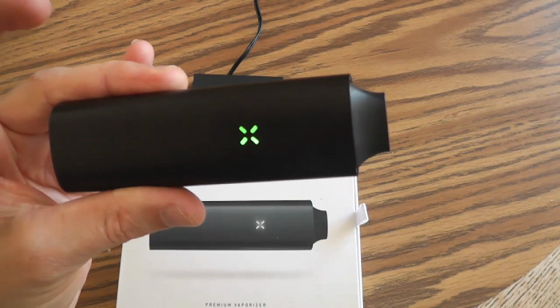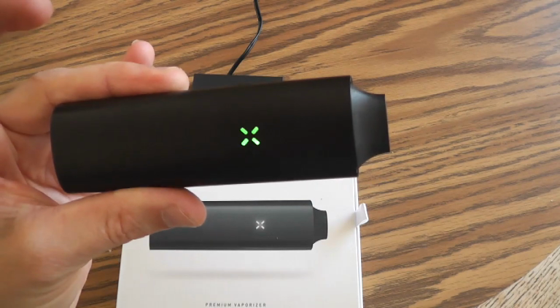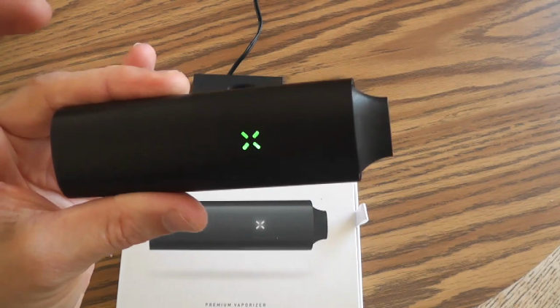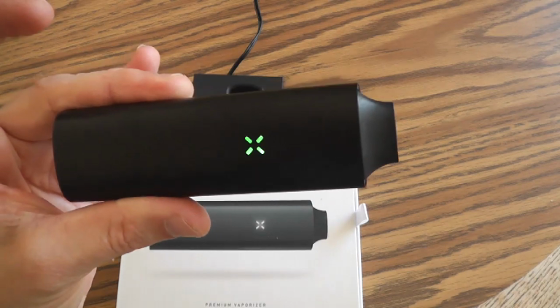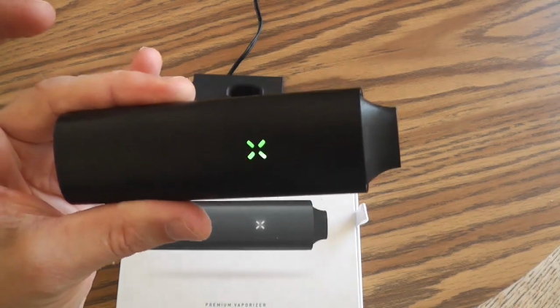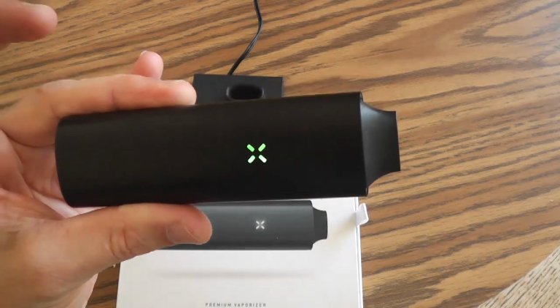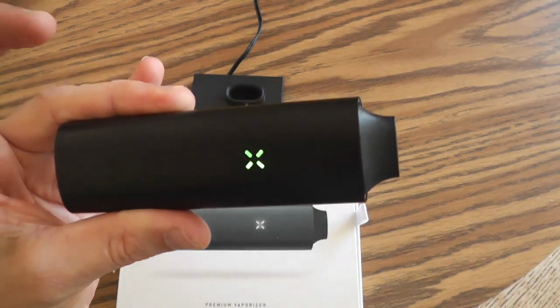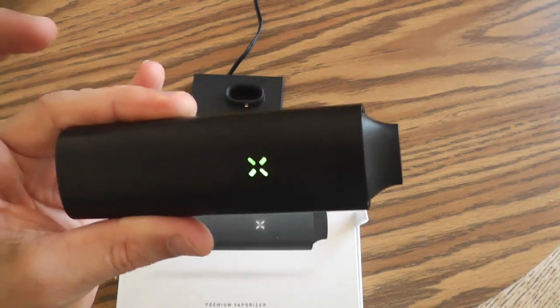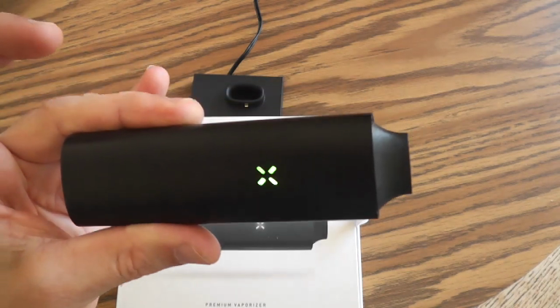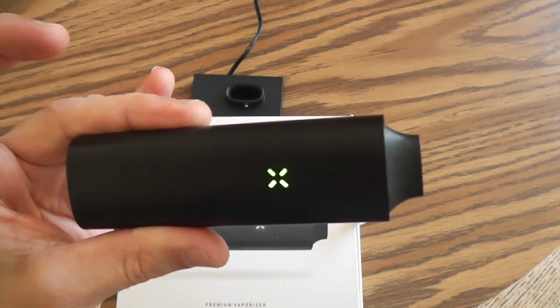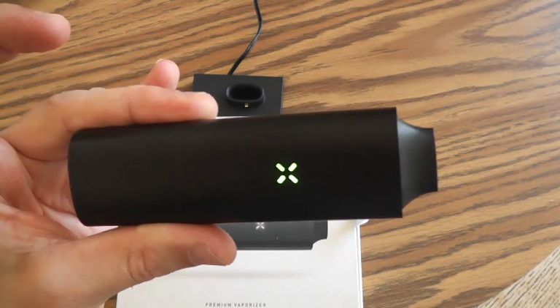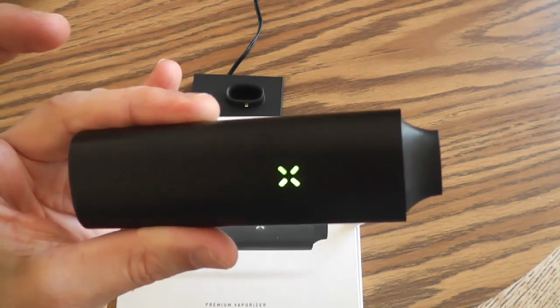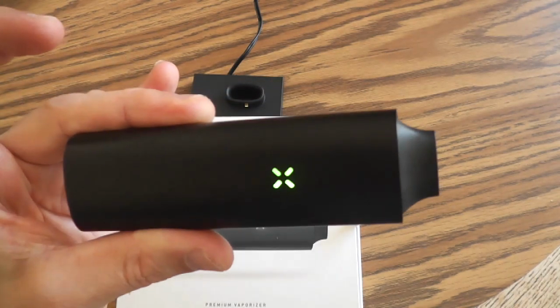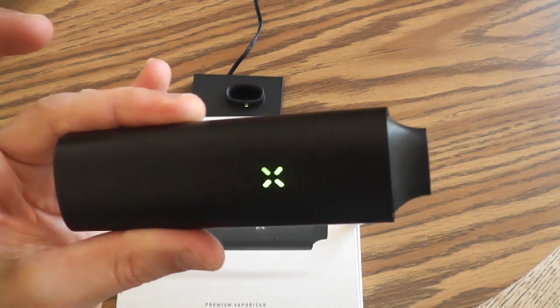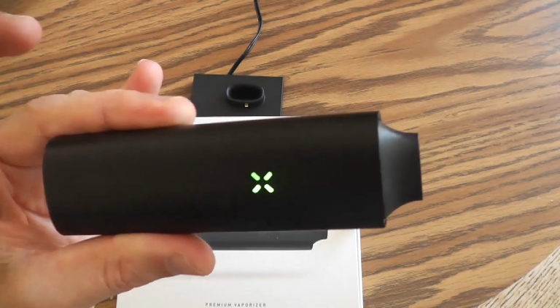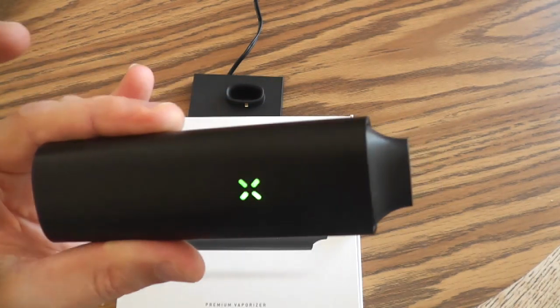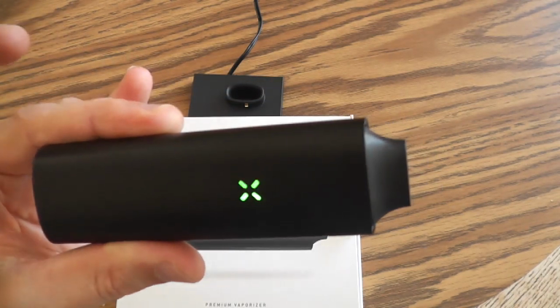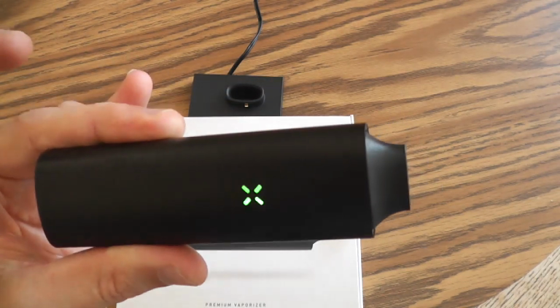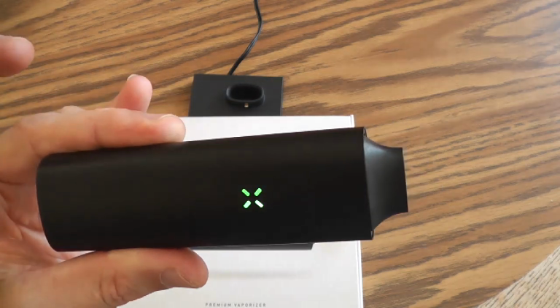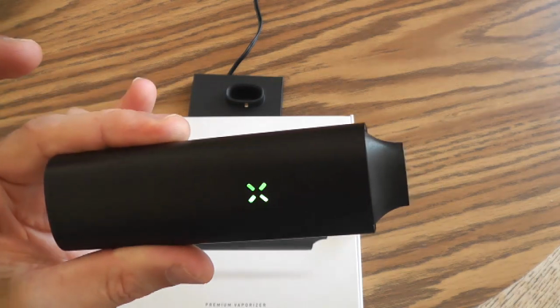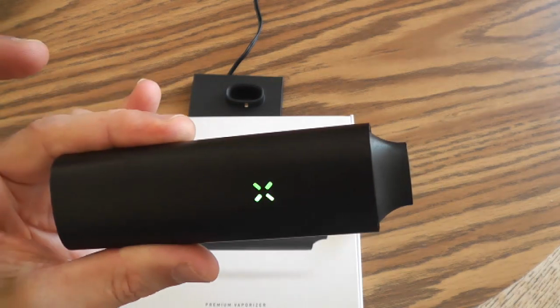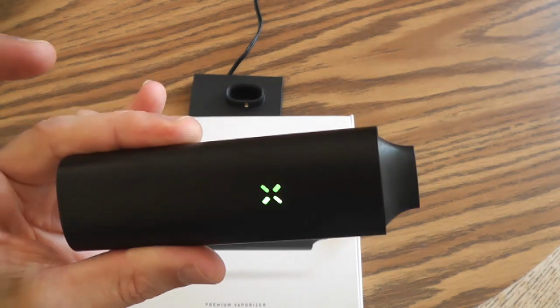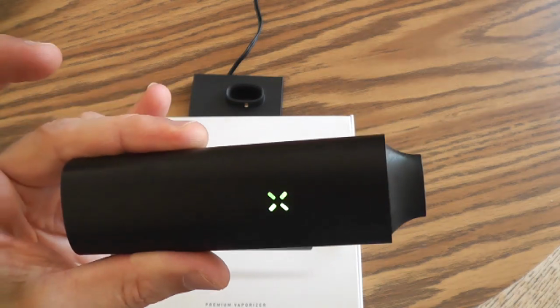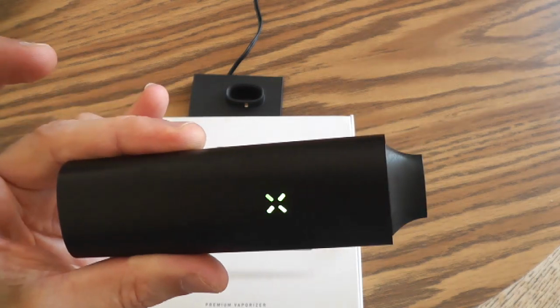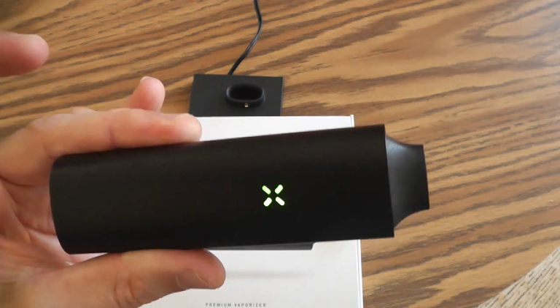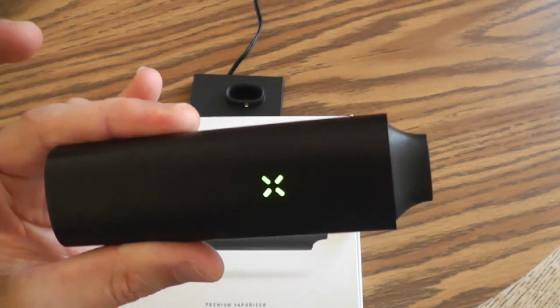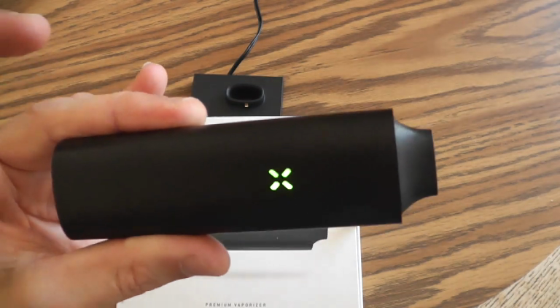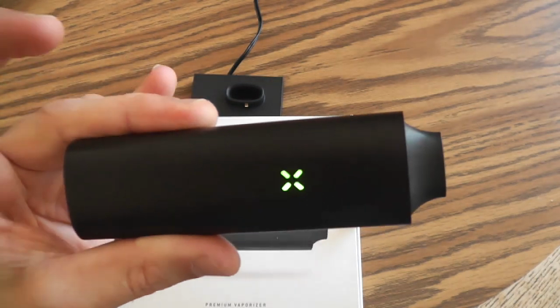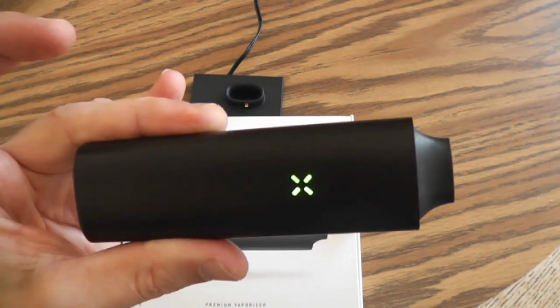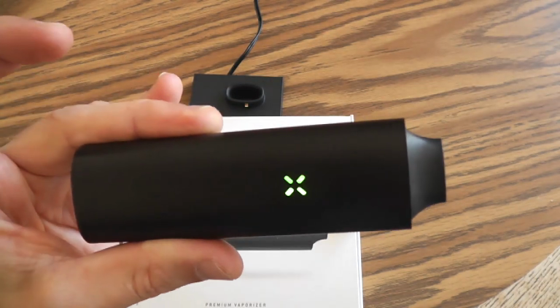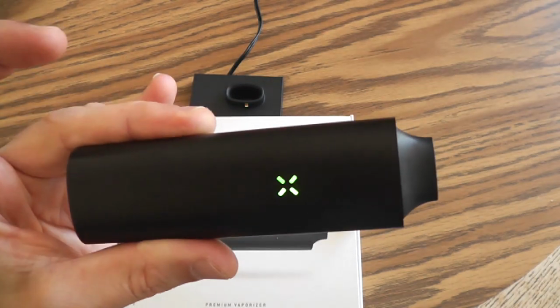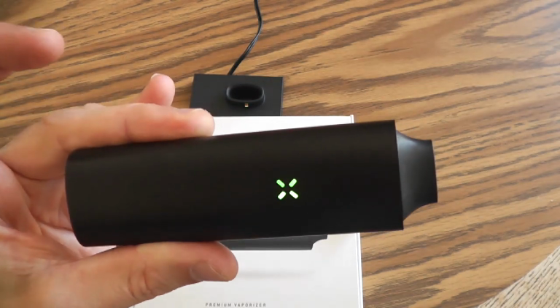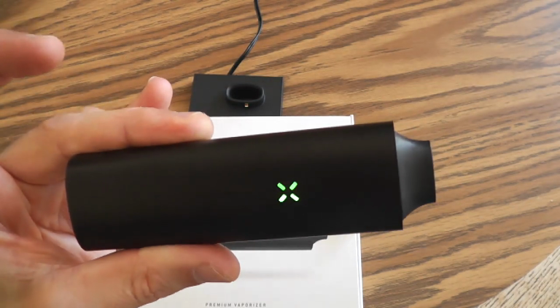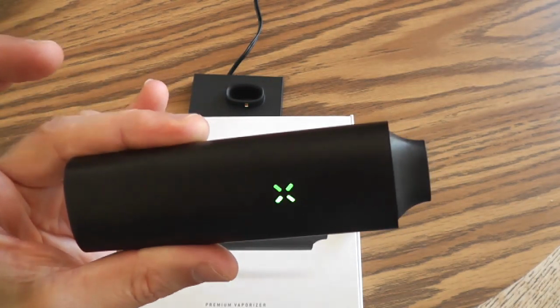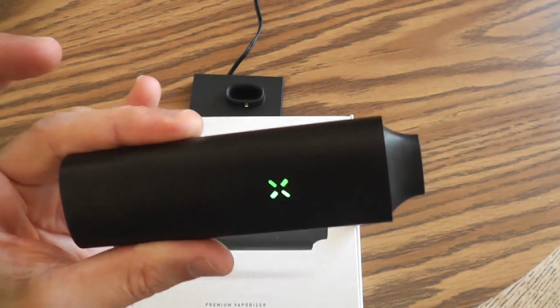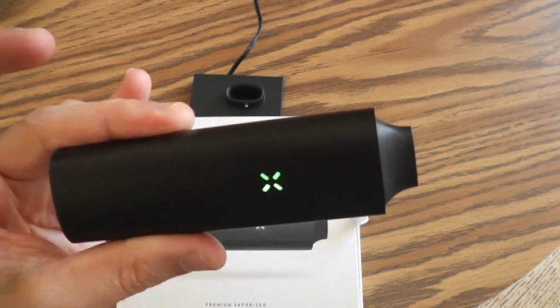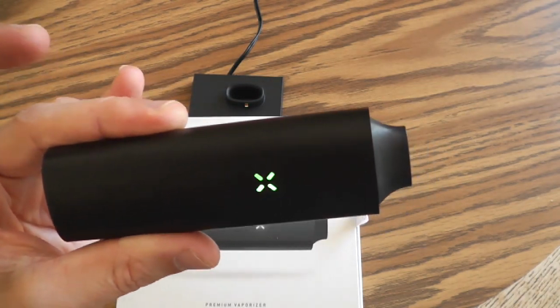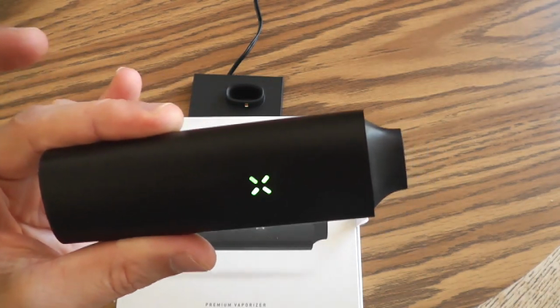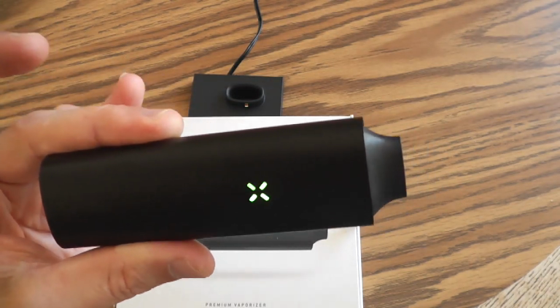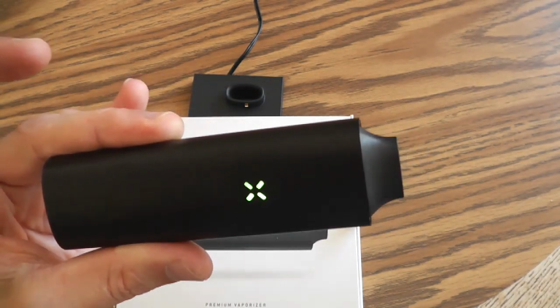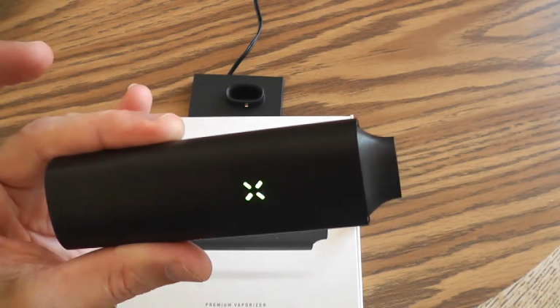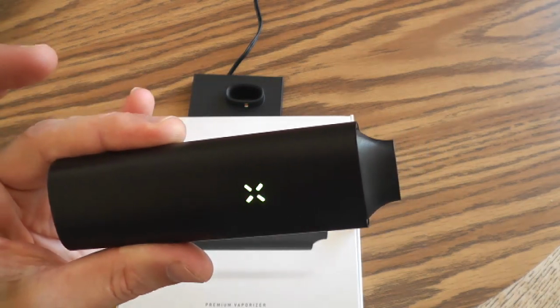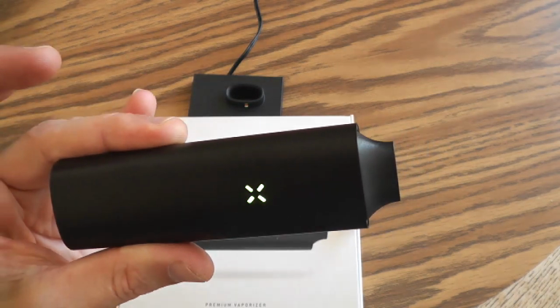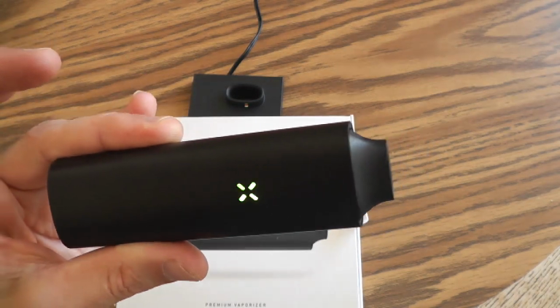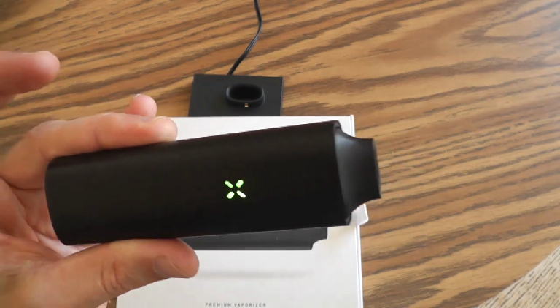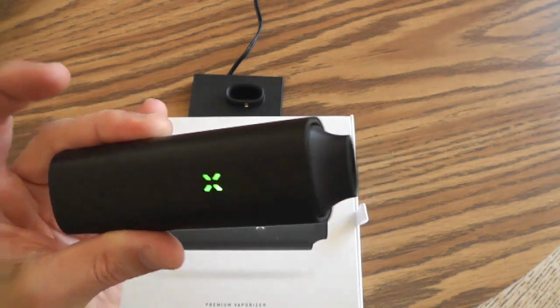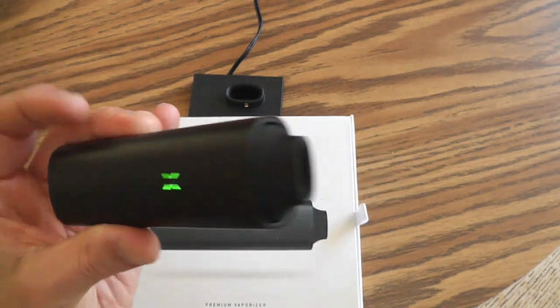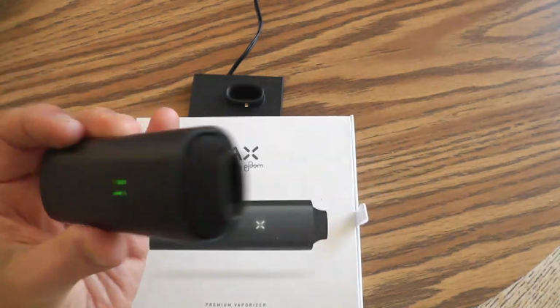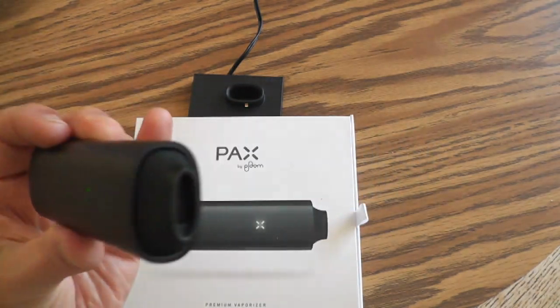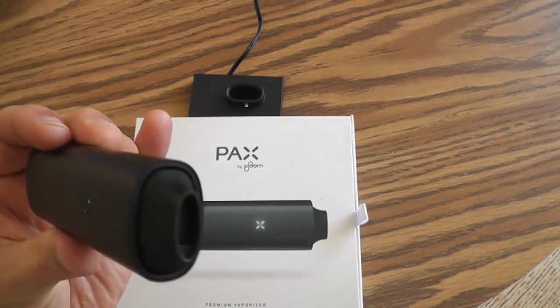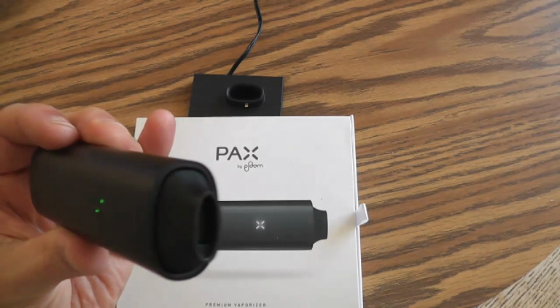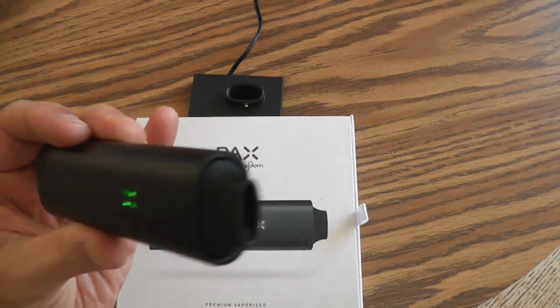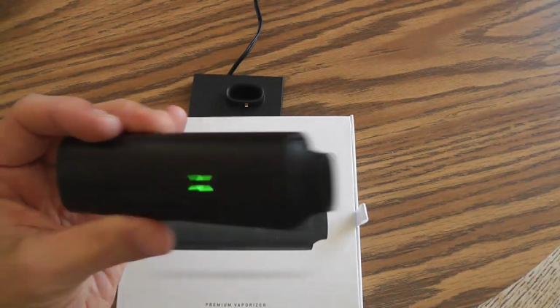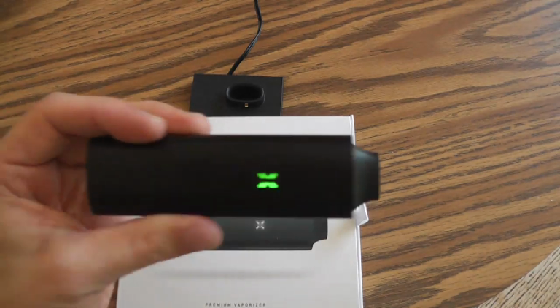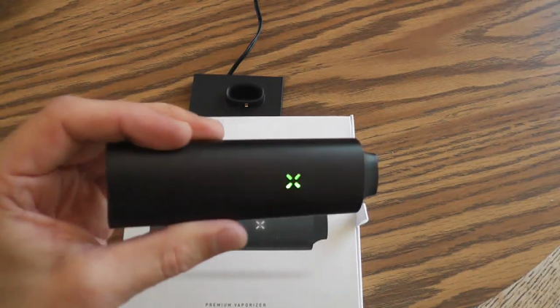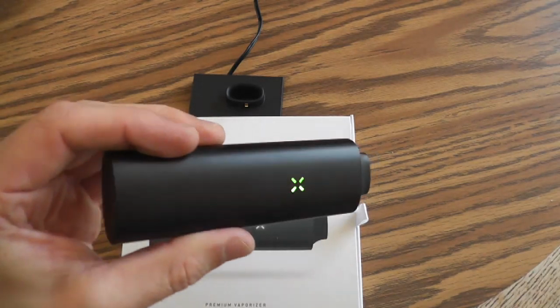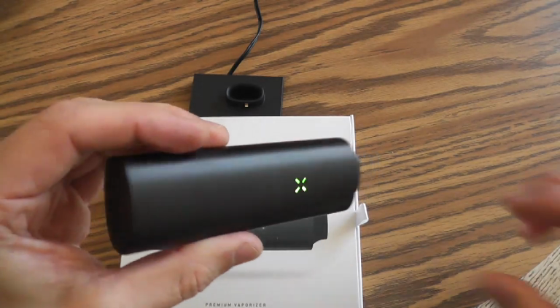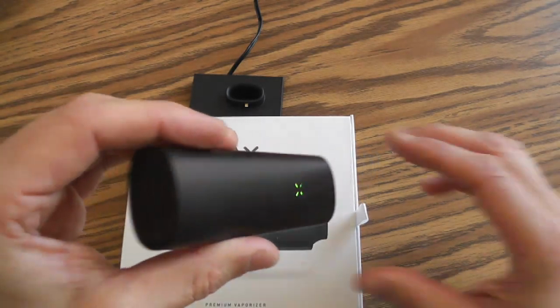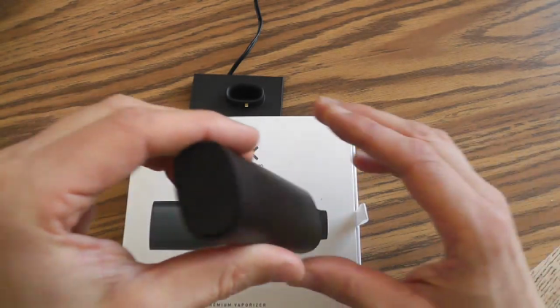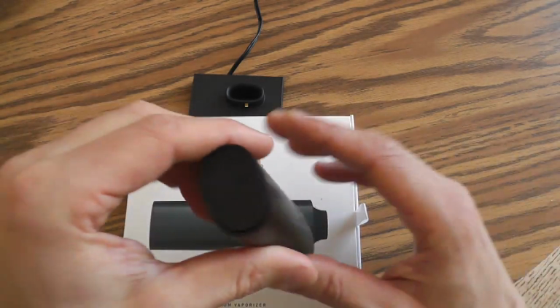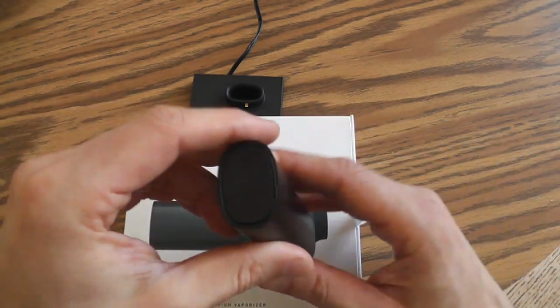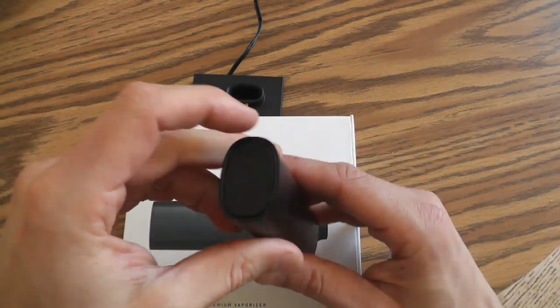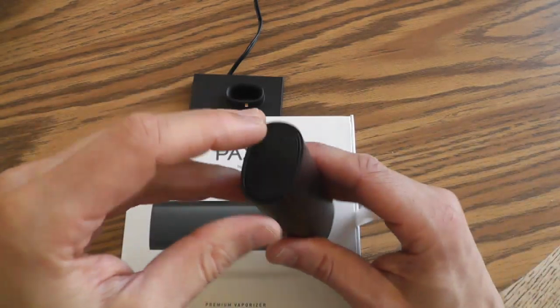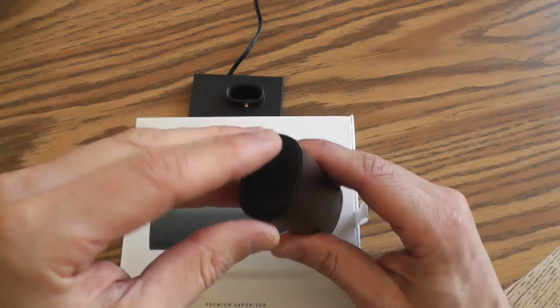I don't know how well you can see that, but I definitely exhaled some visible vapor. And it still tastes great.